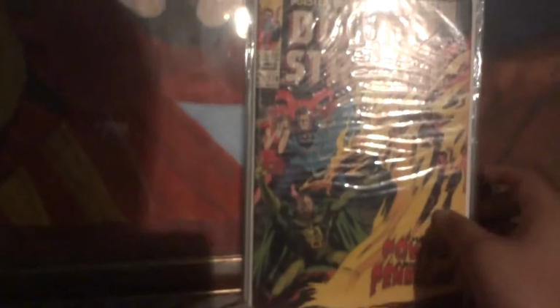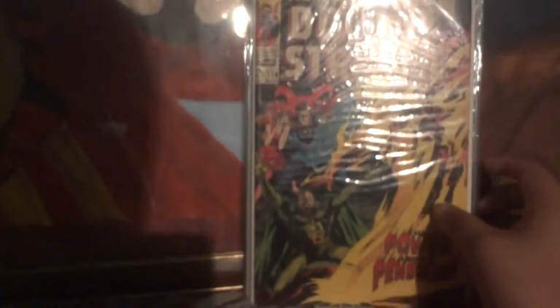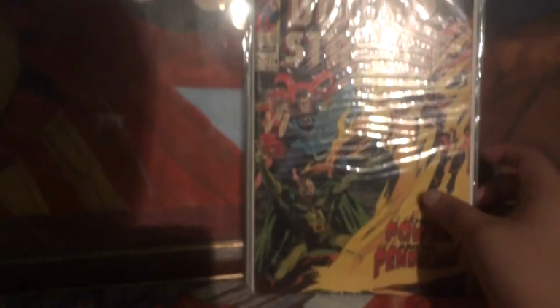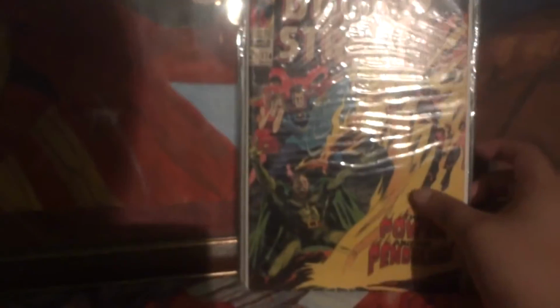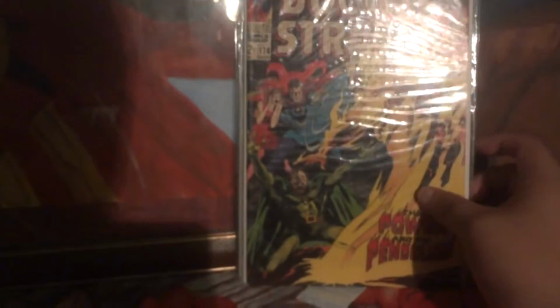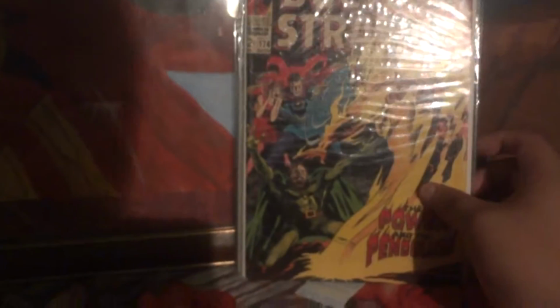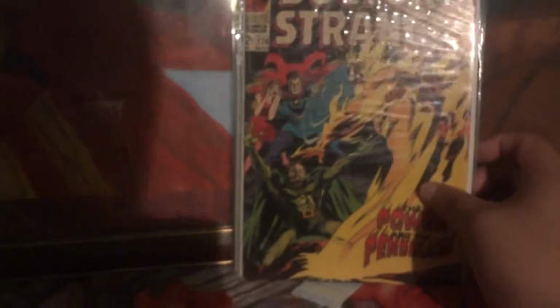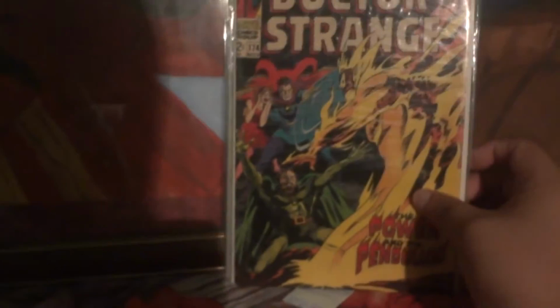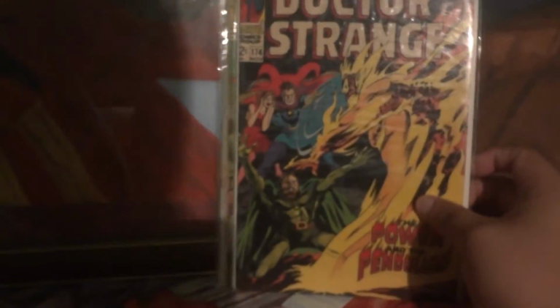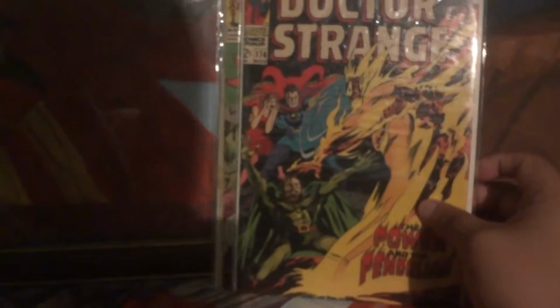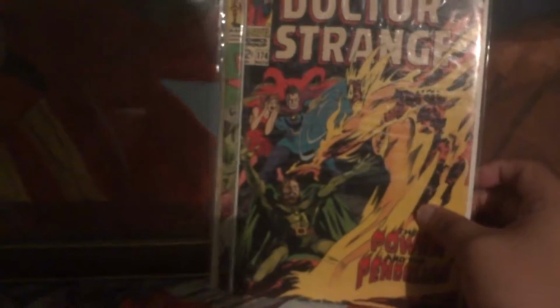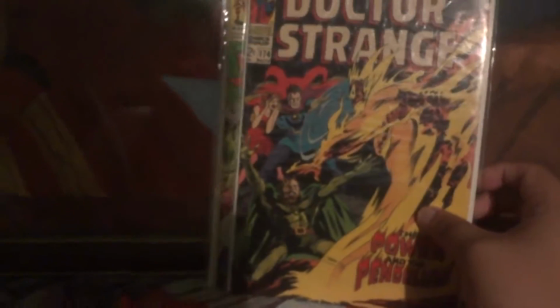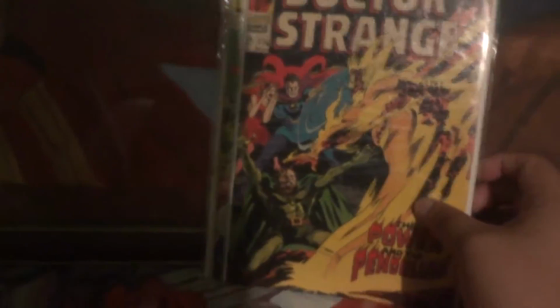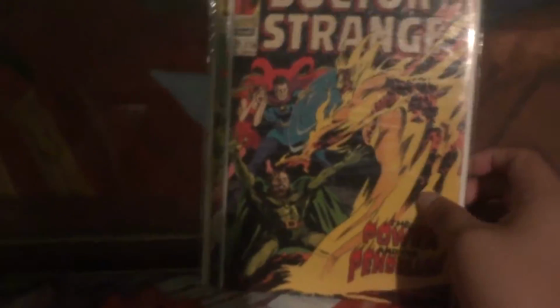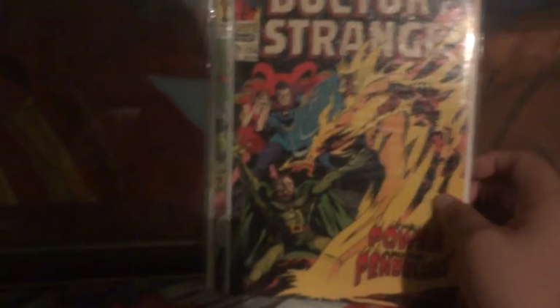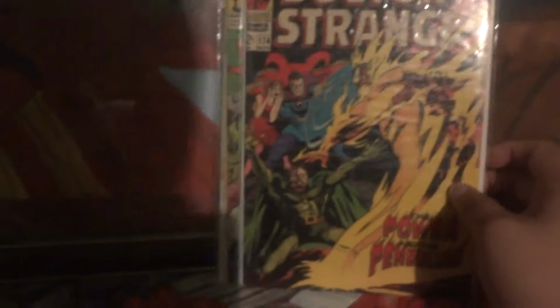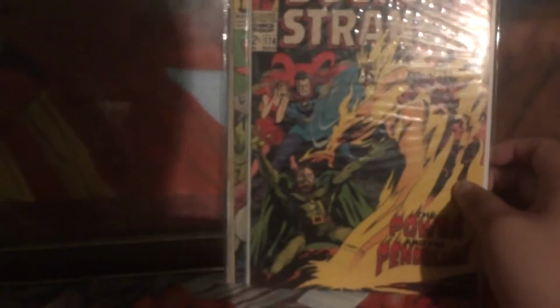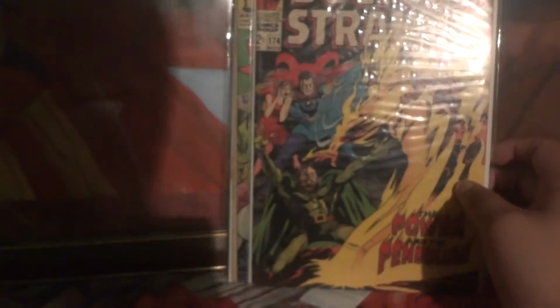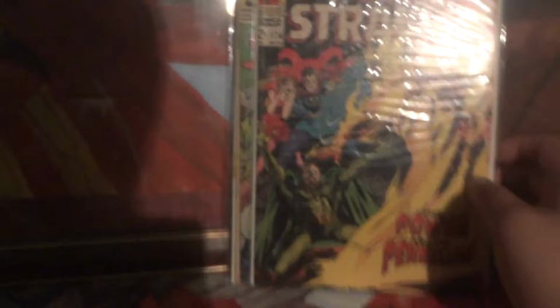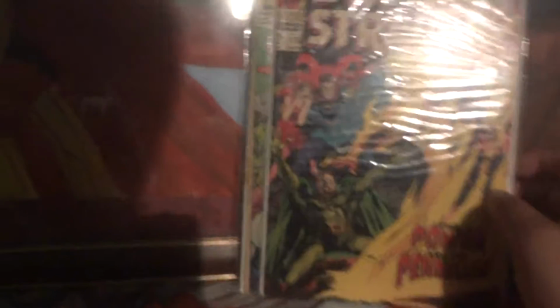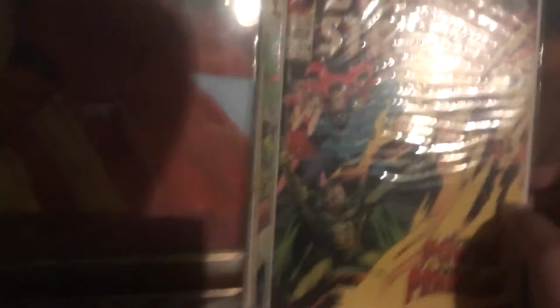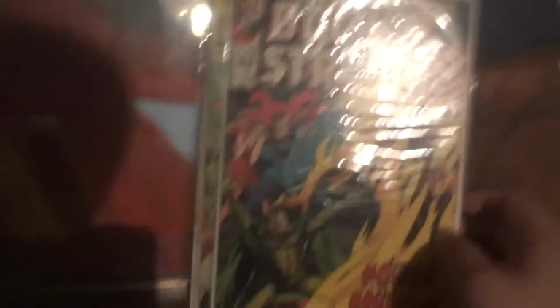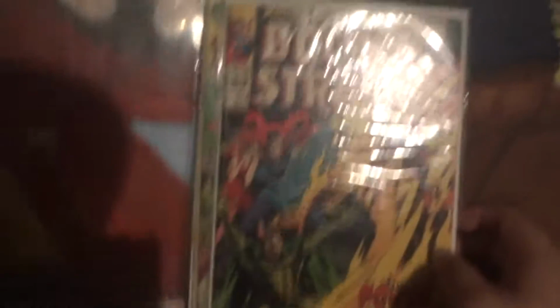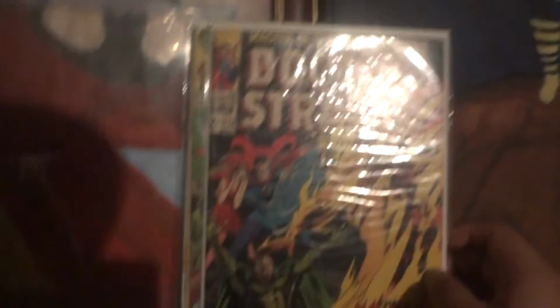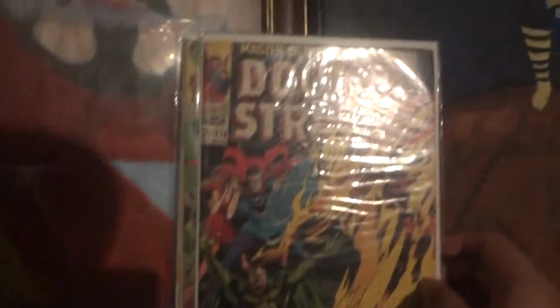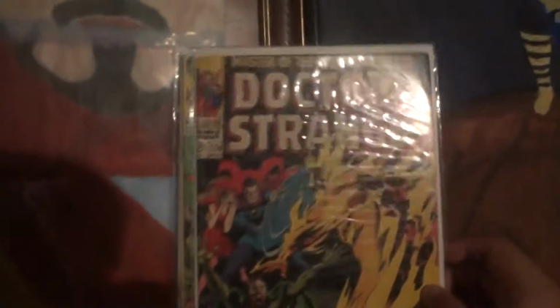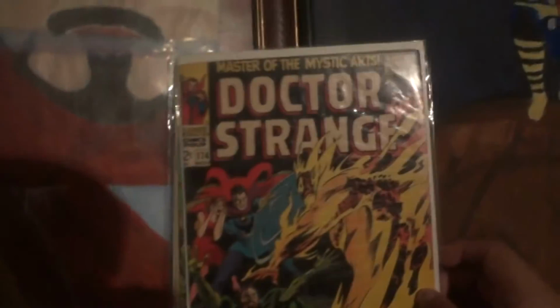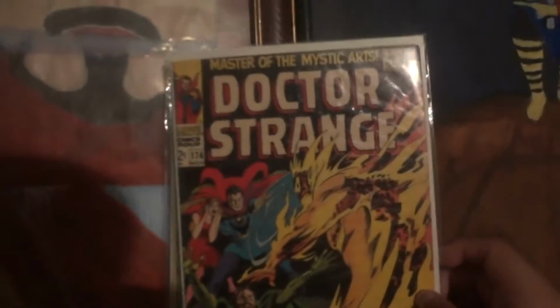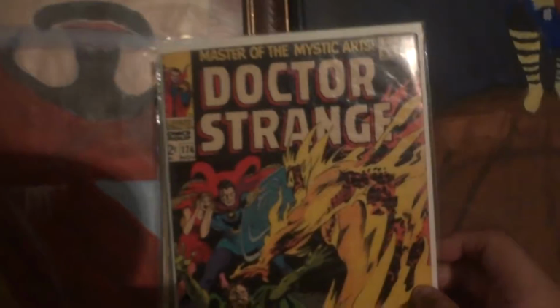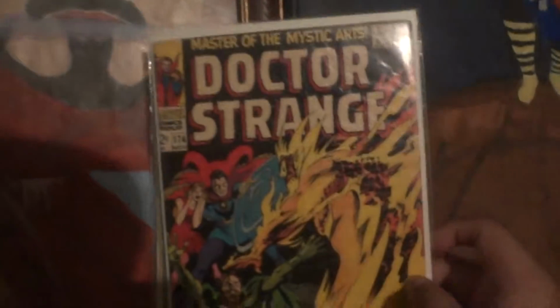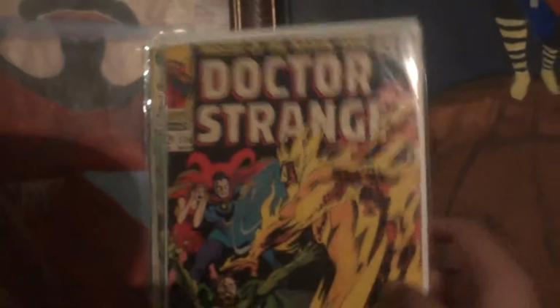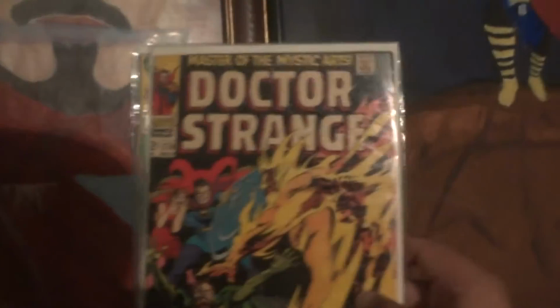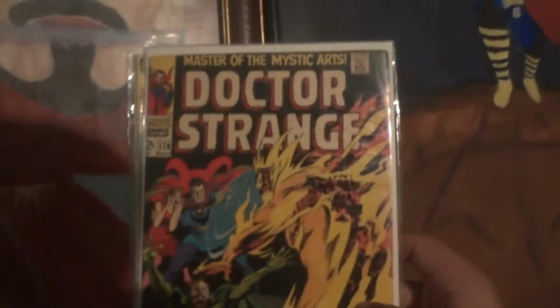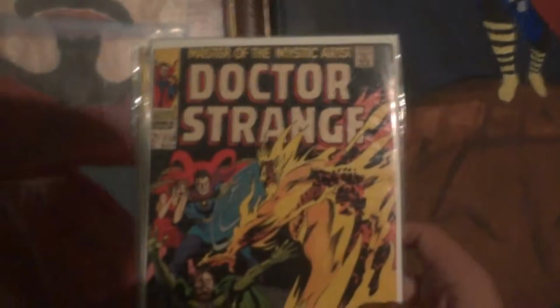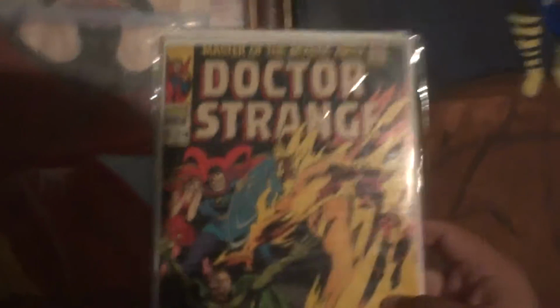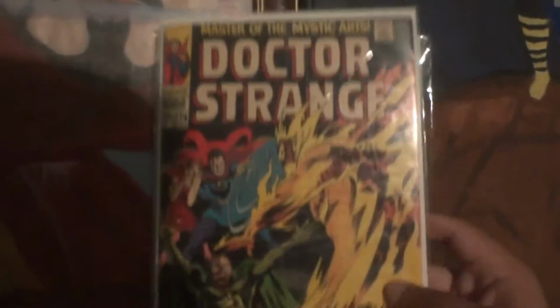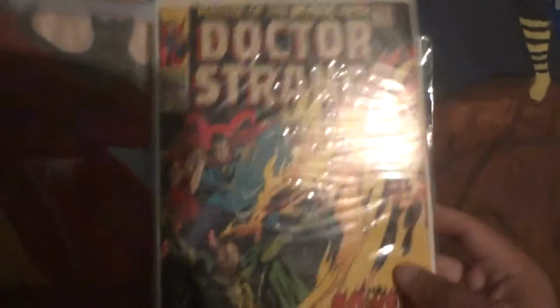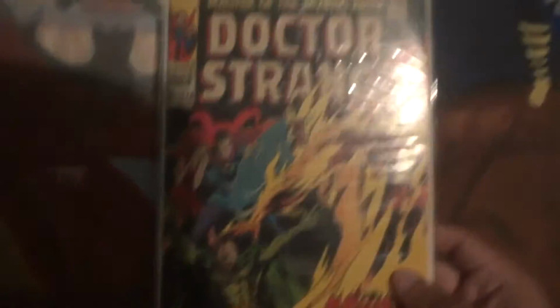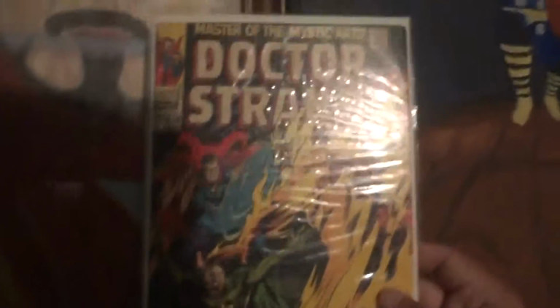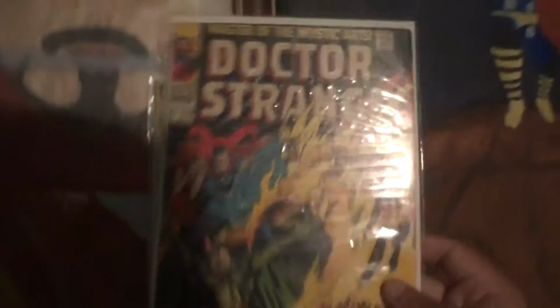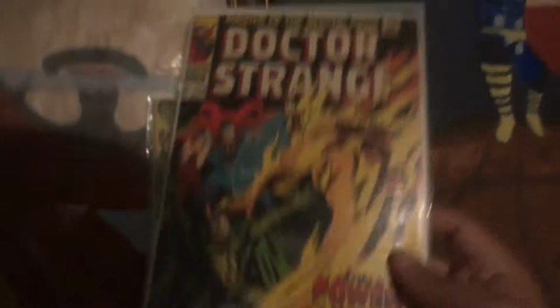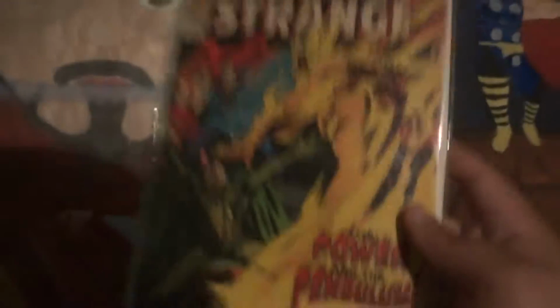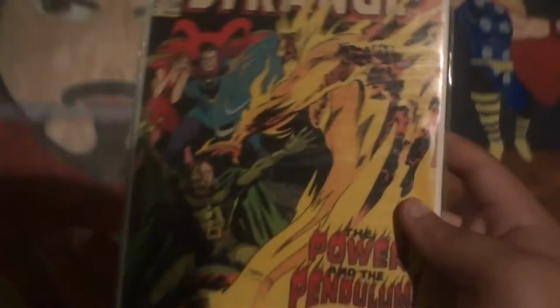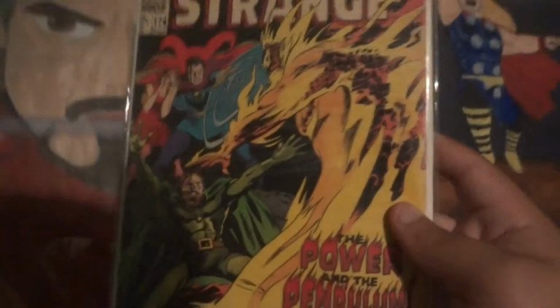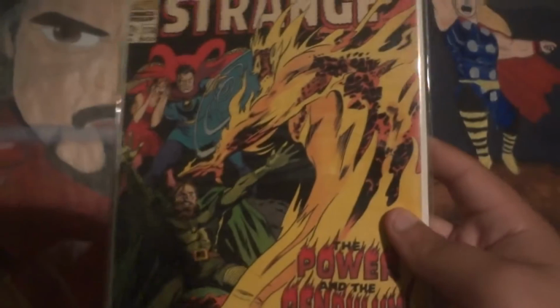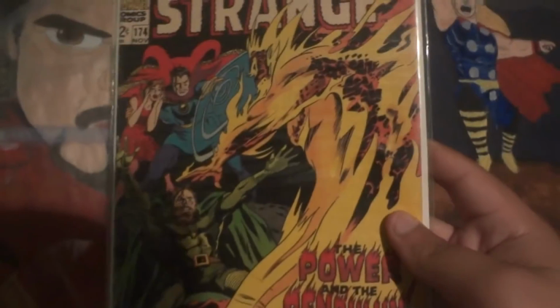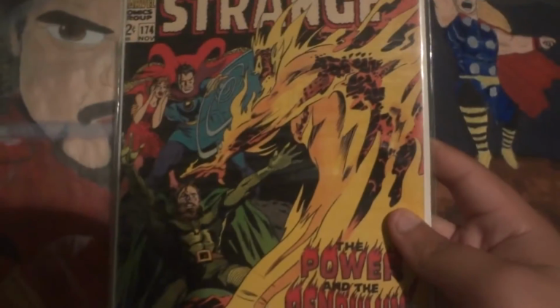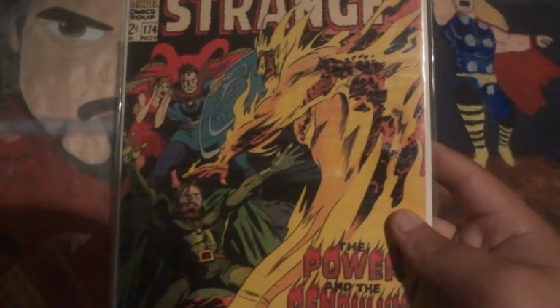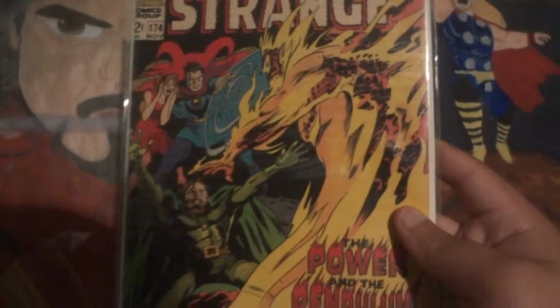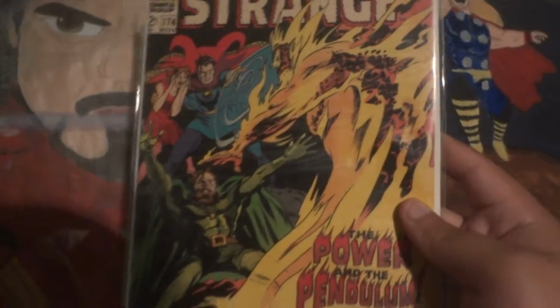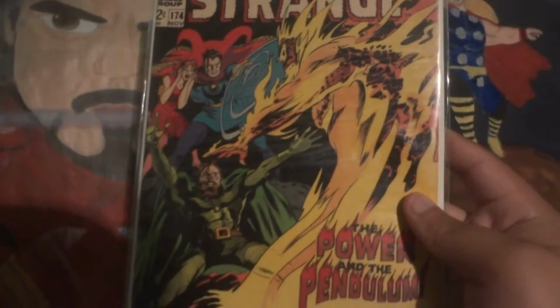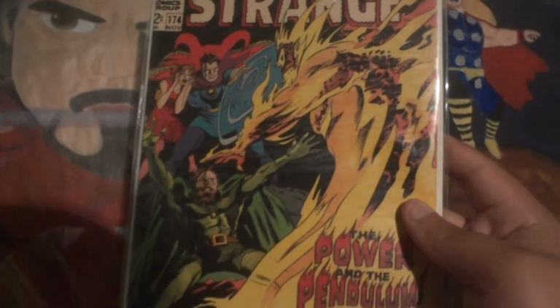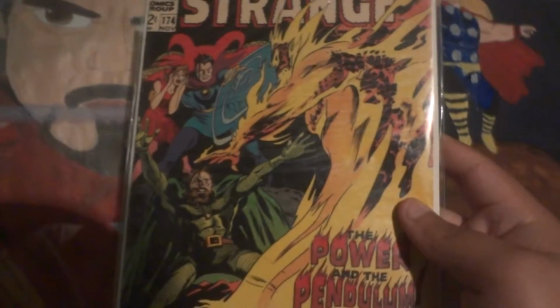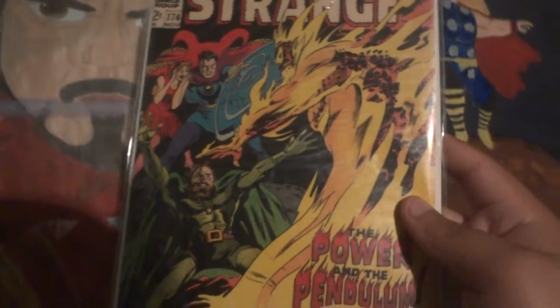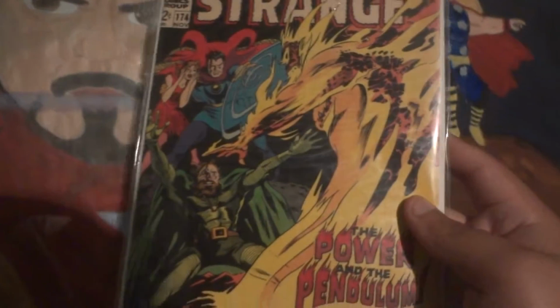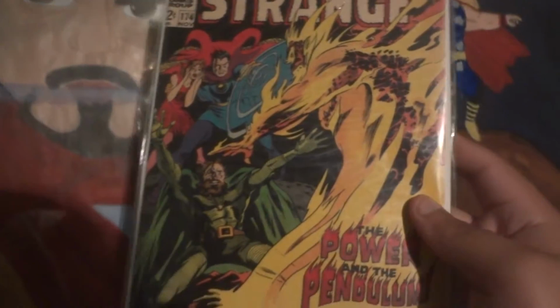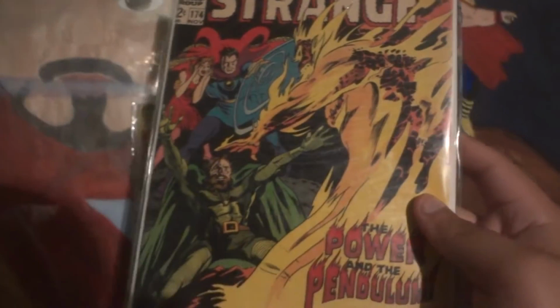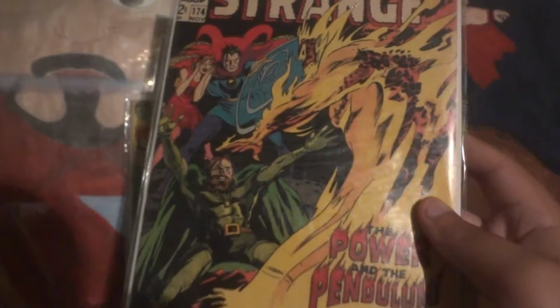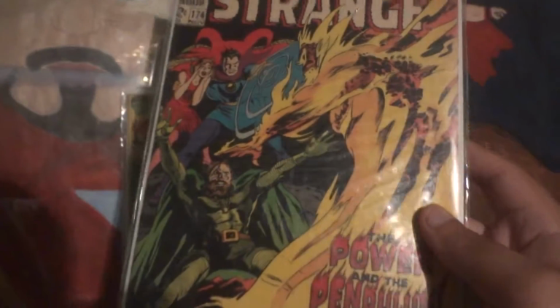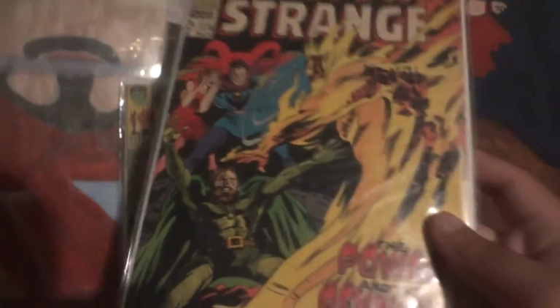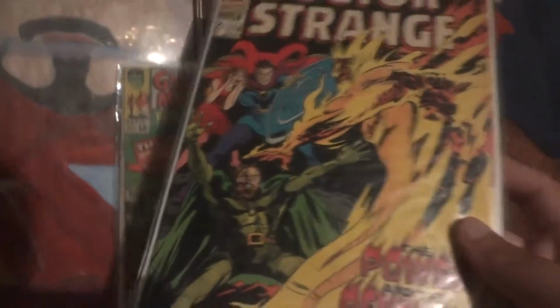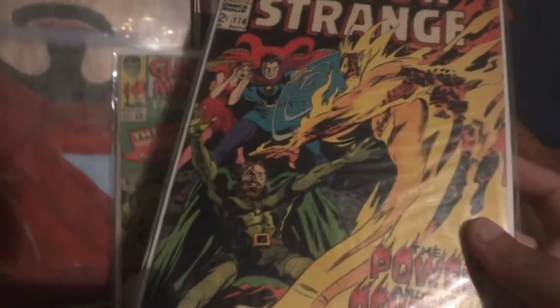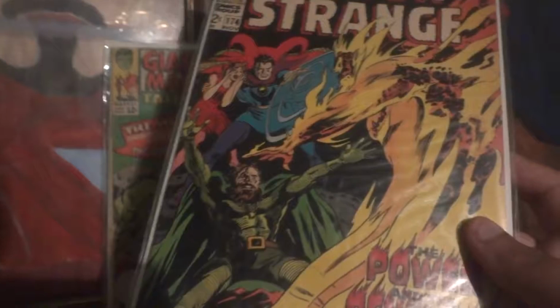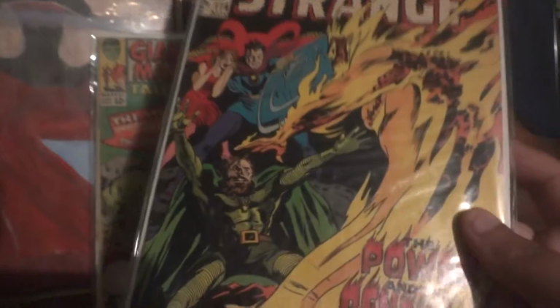Master of the Mystic Arts — Doctor Strange, issue number 174. Got this book at a Comic Con.